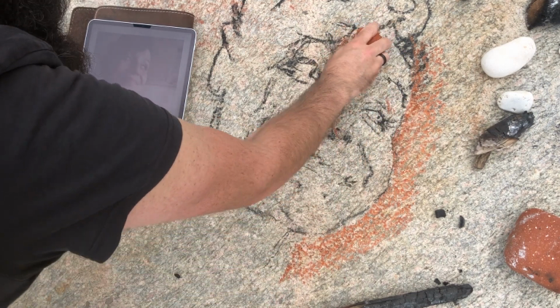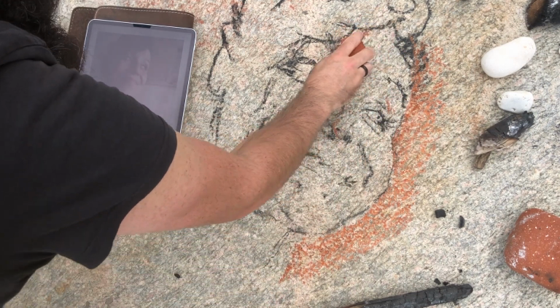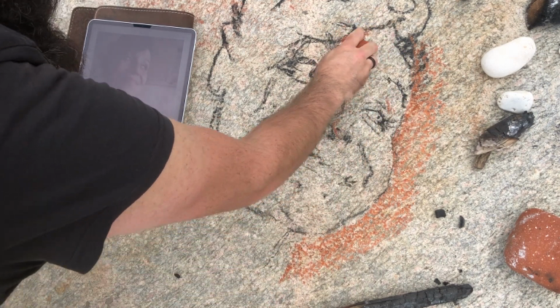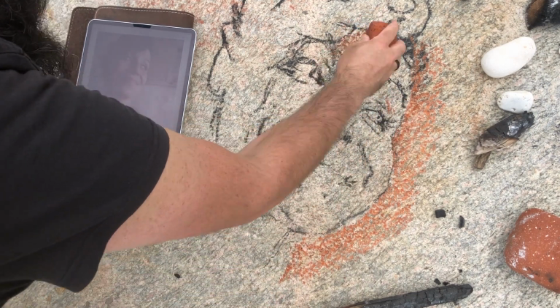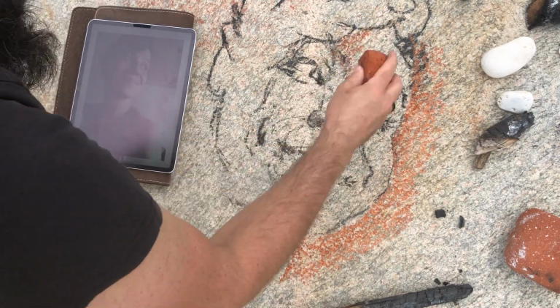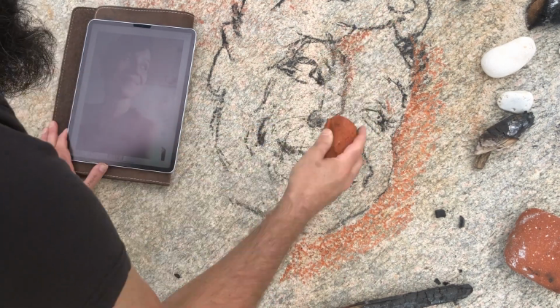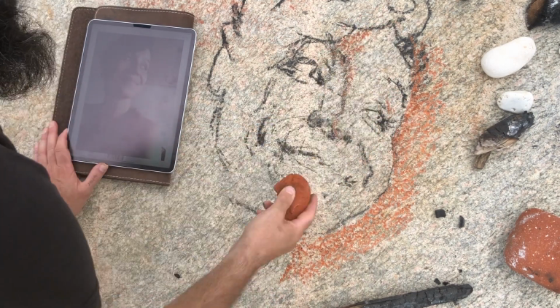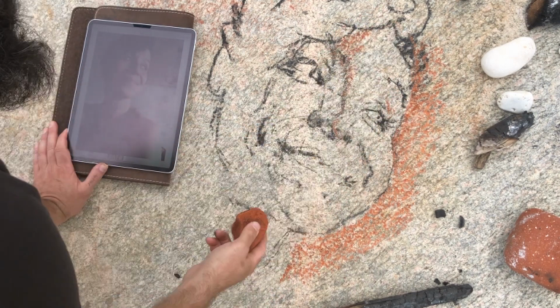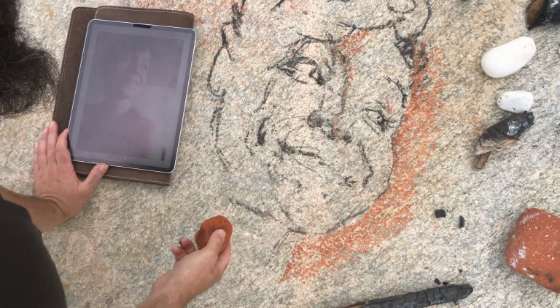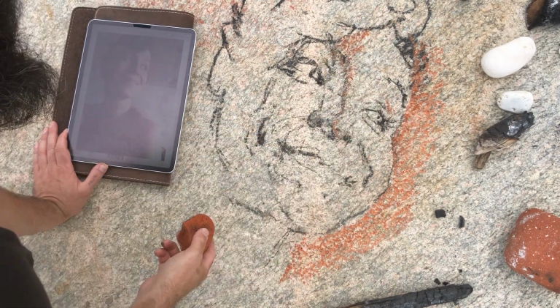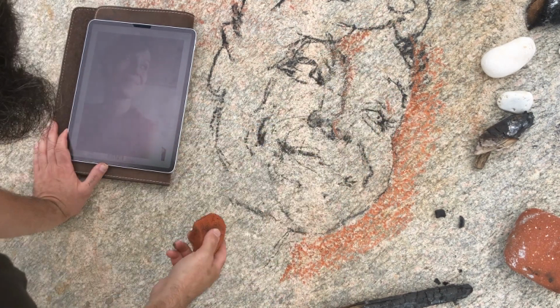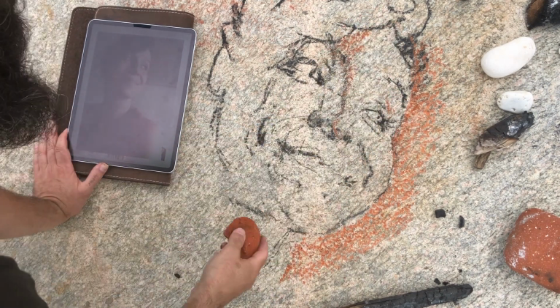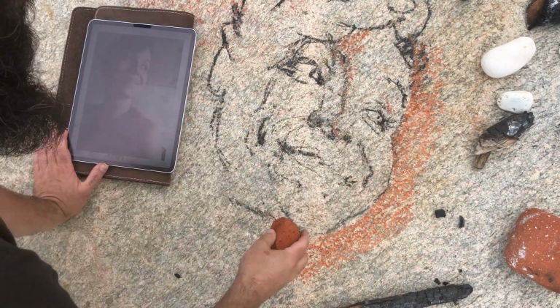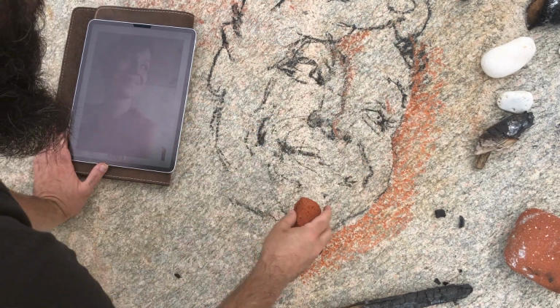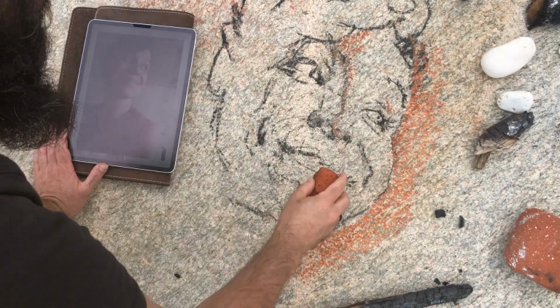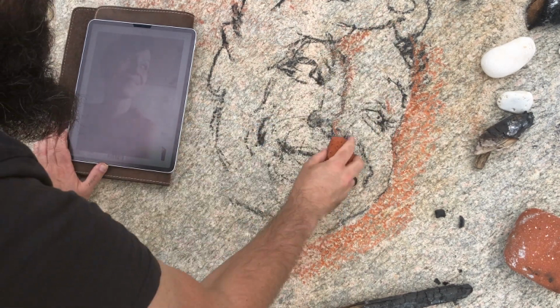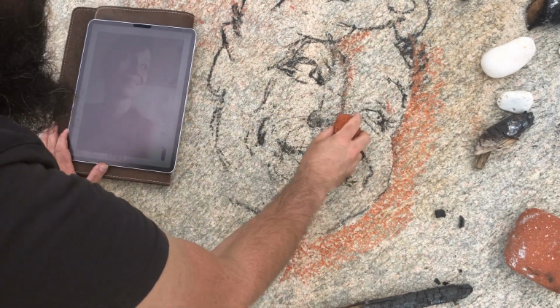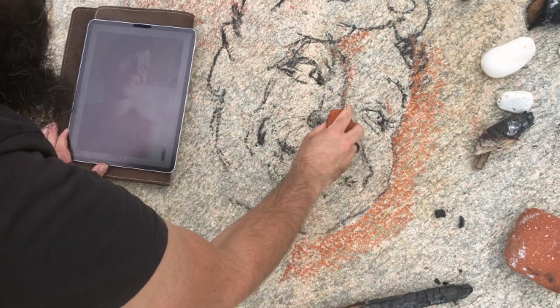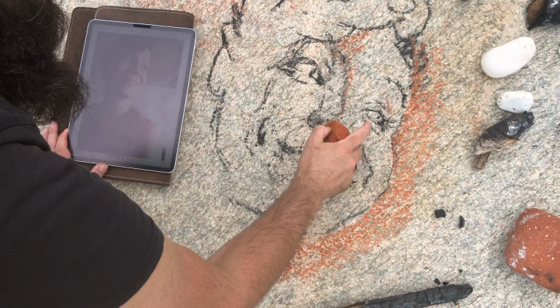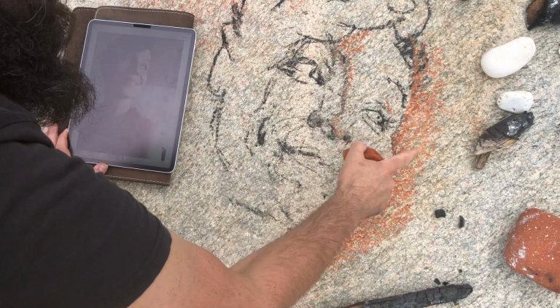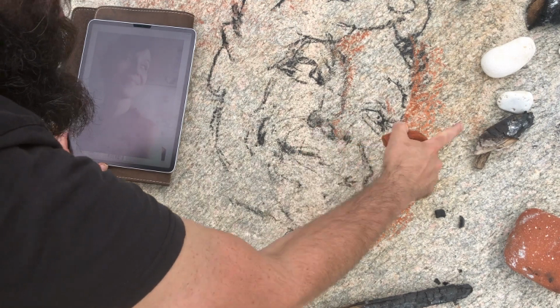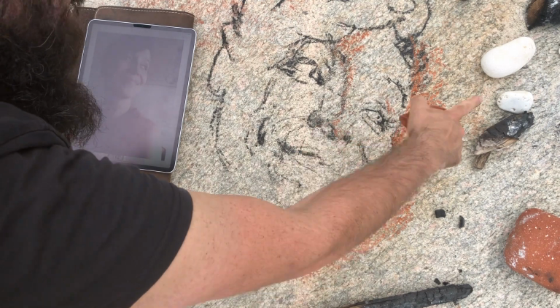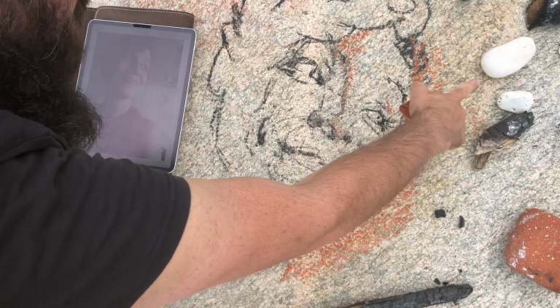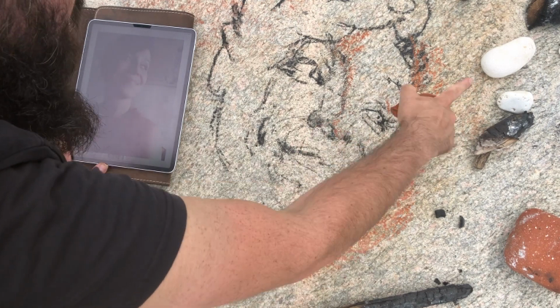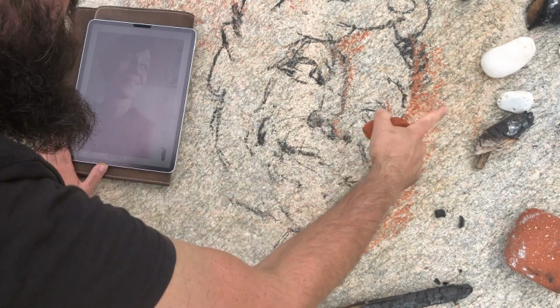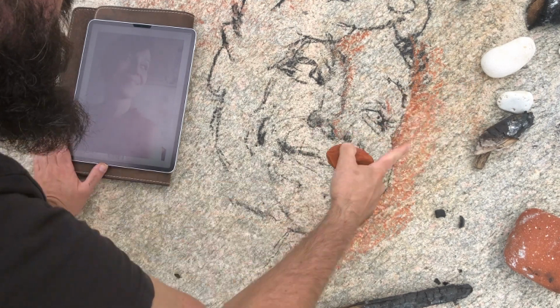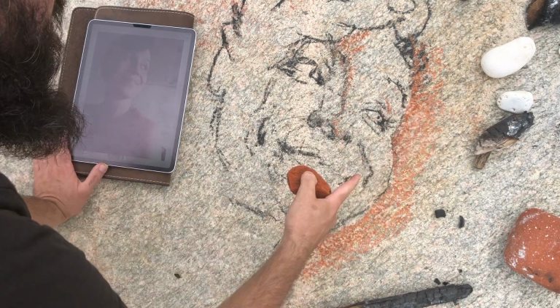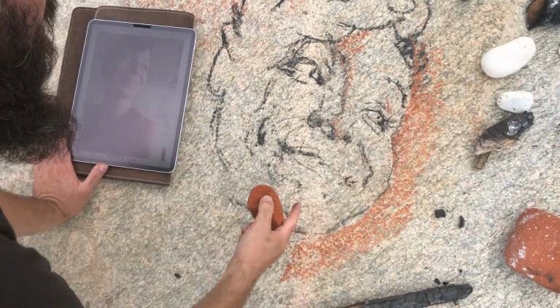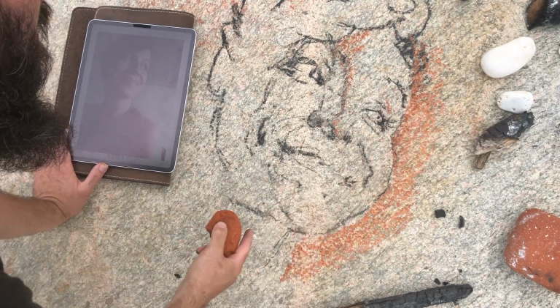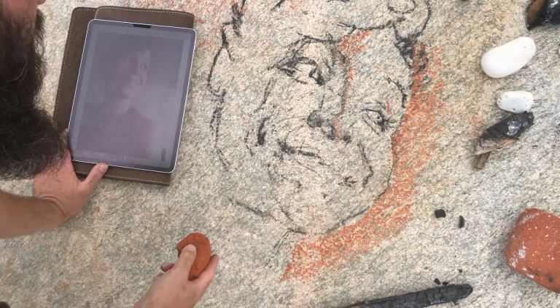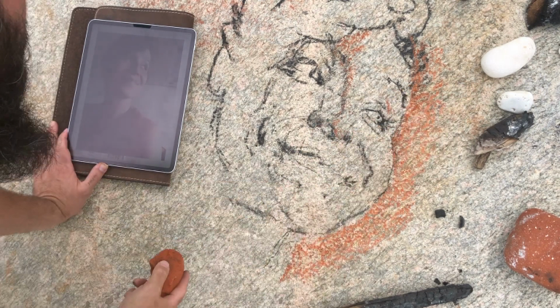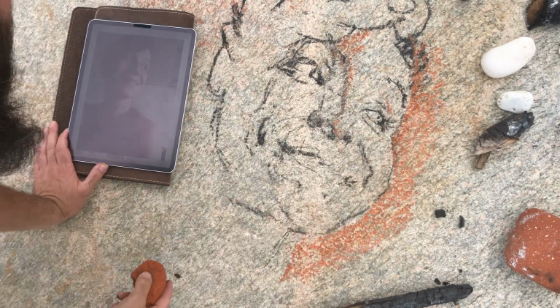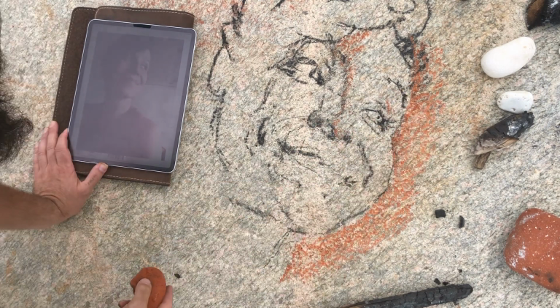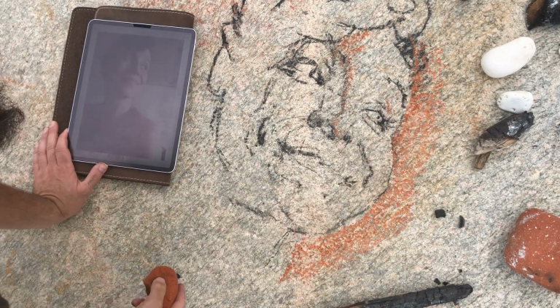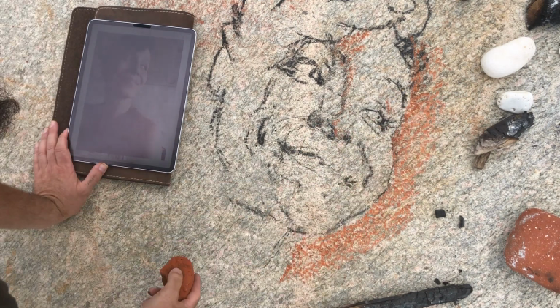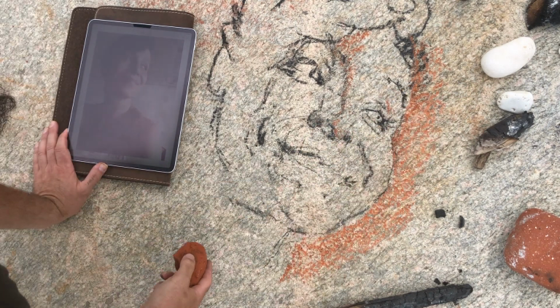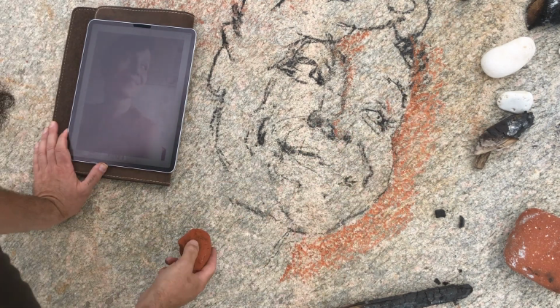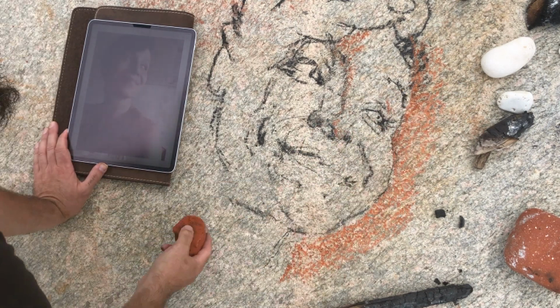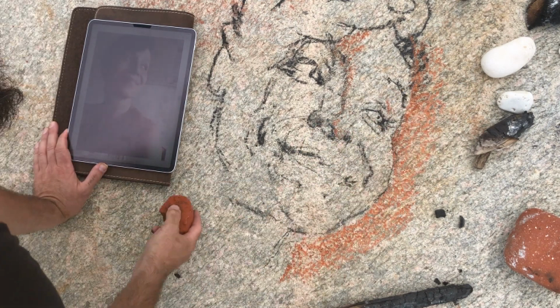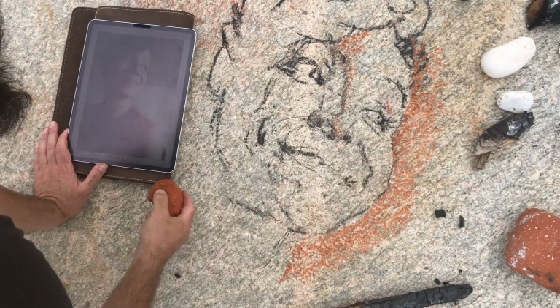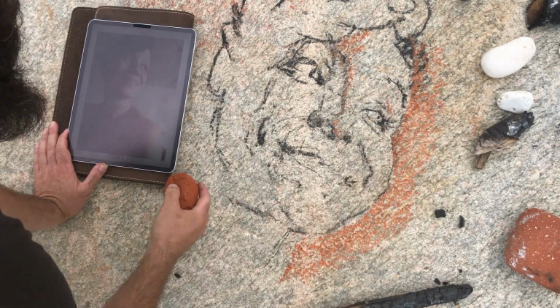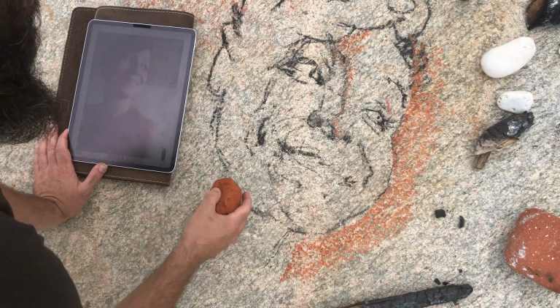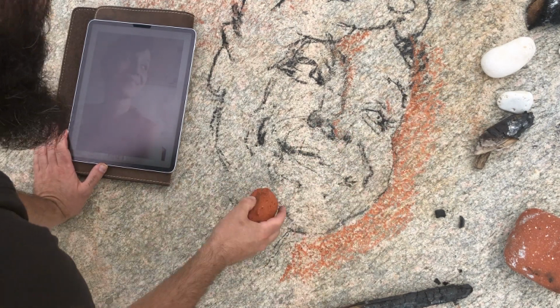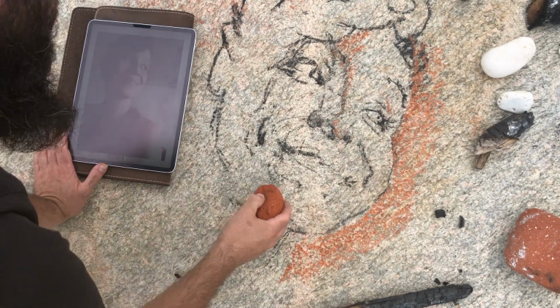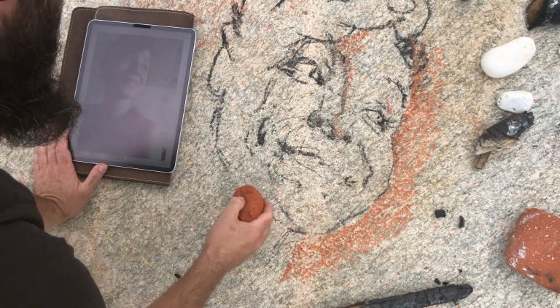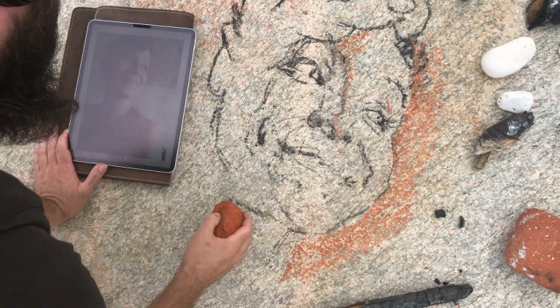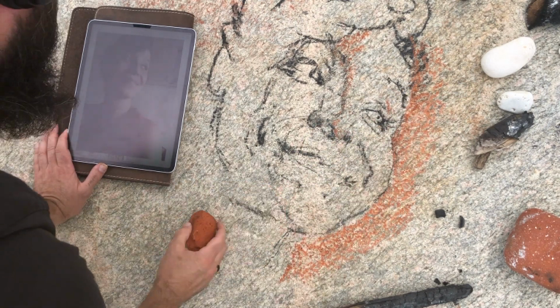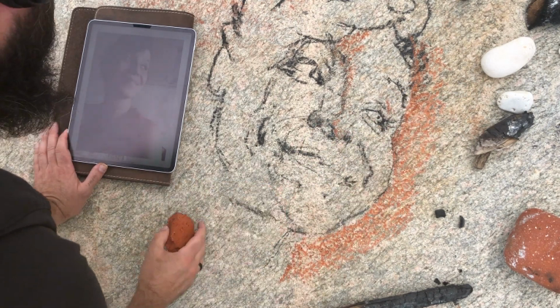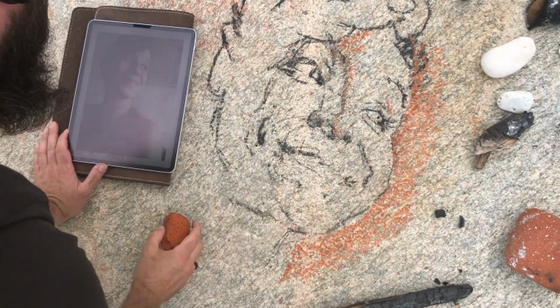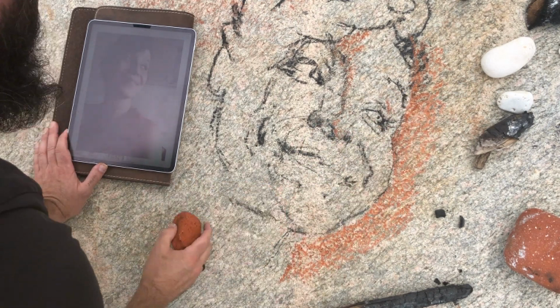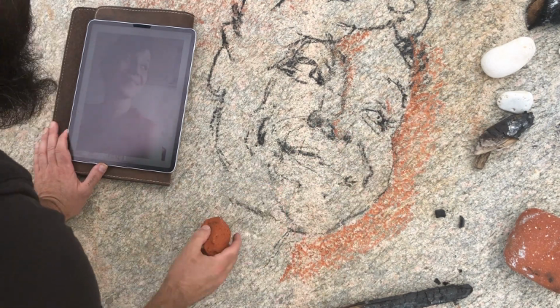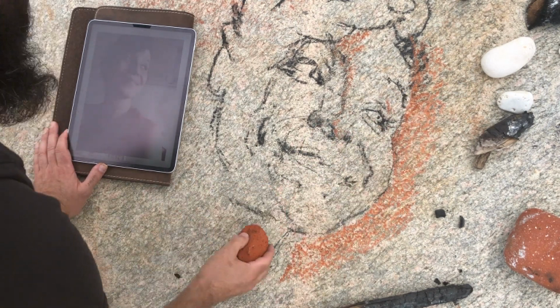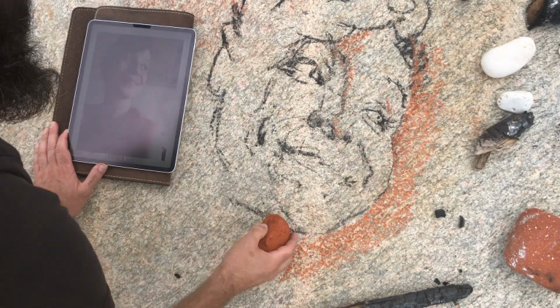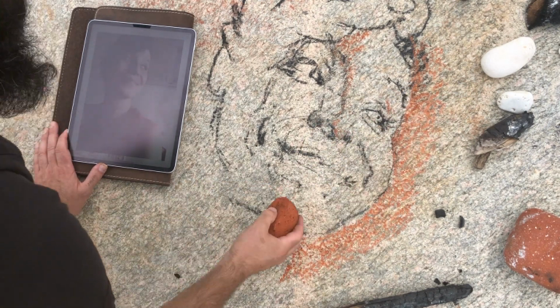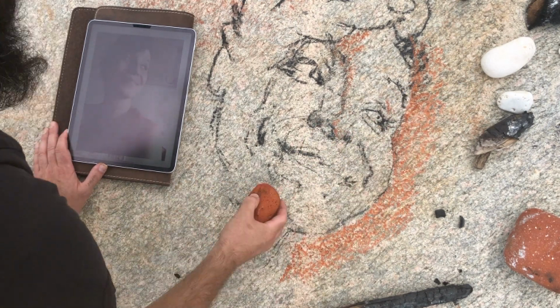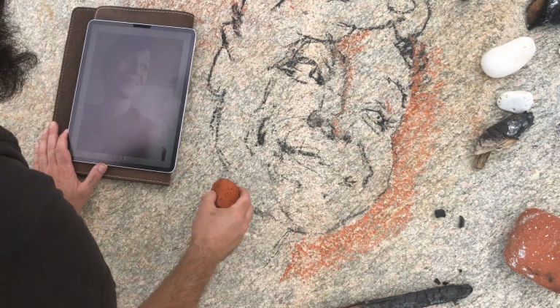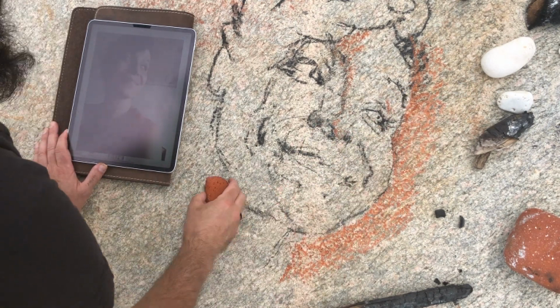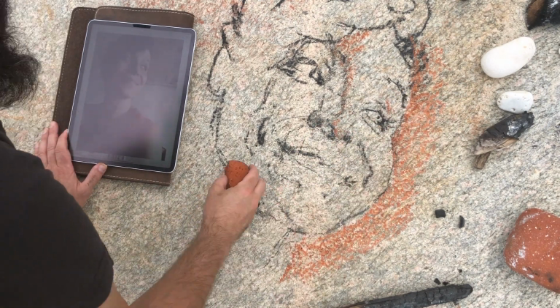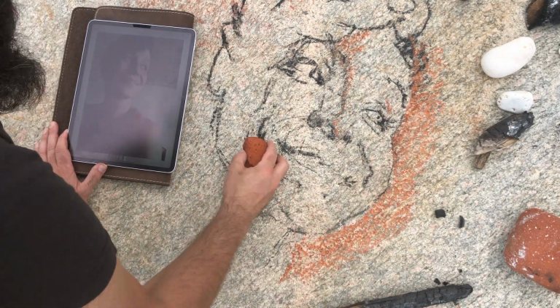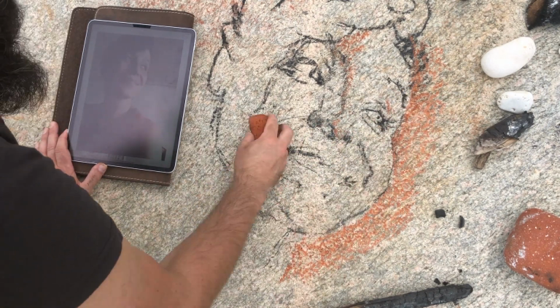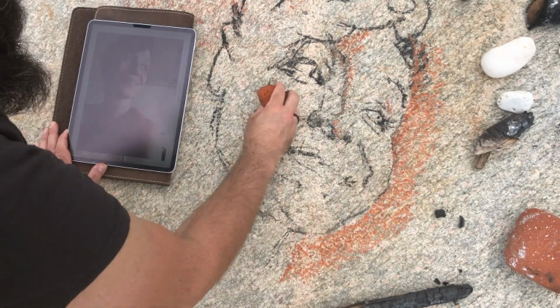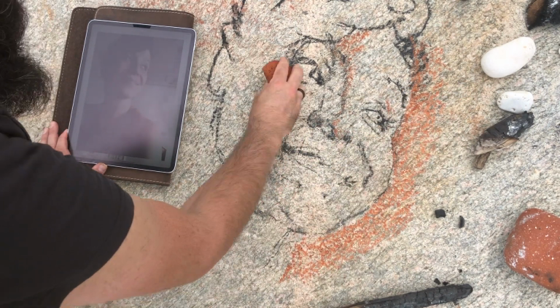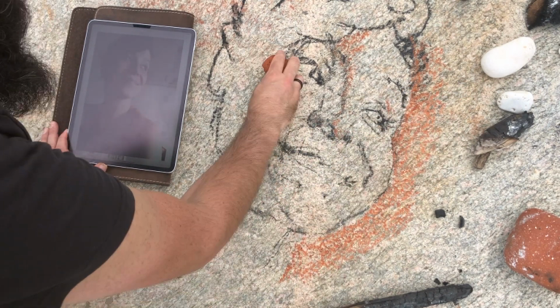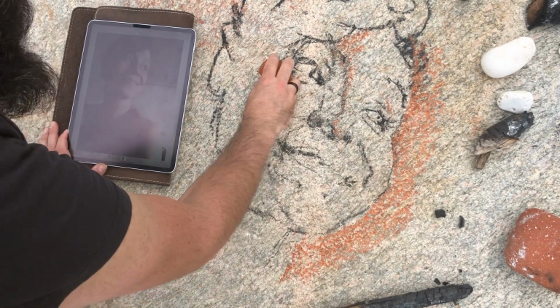It's kind of a mid-tone, I guess. And I've got this cool chalk stone for highlights - that'll be cool.